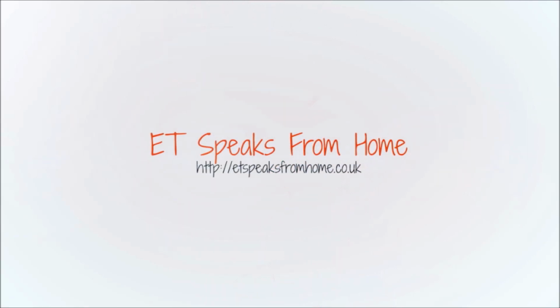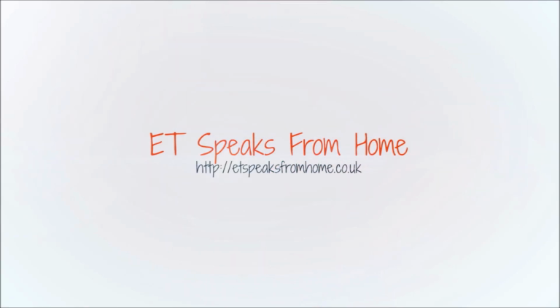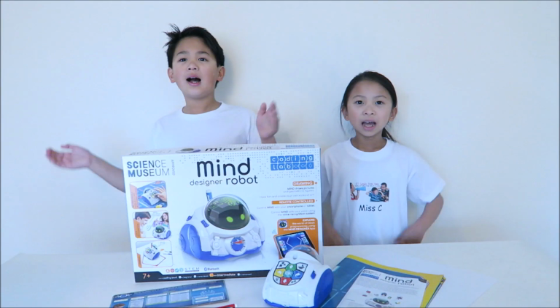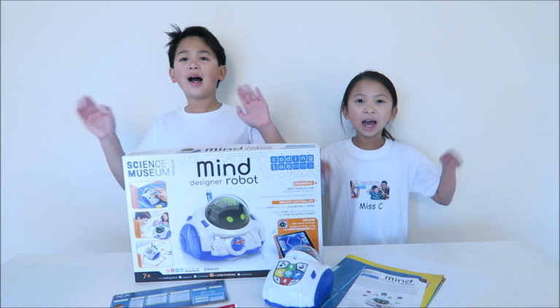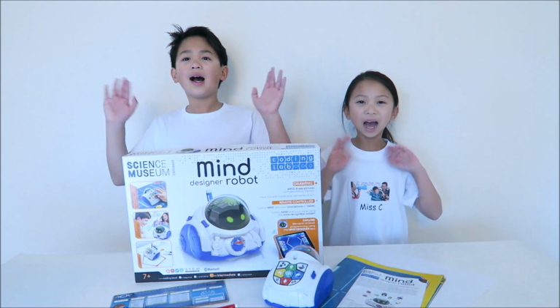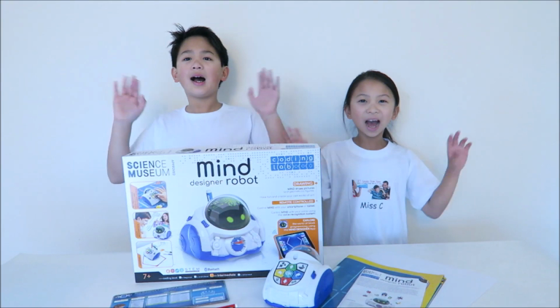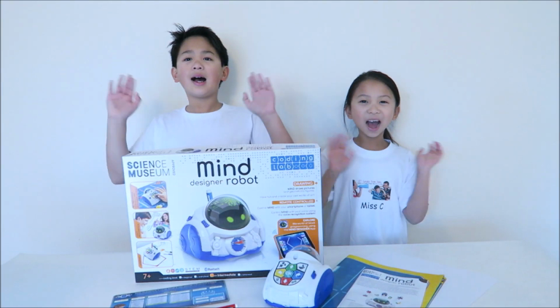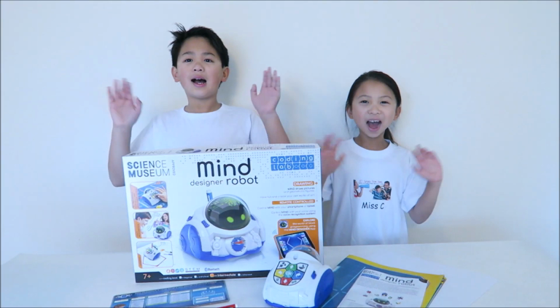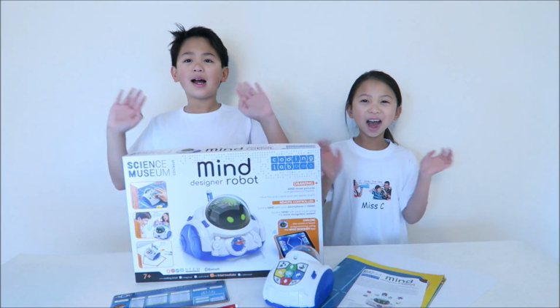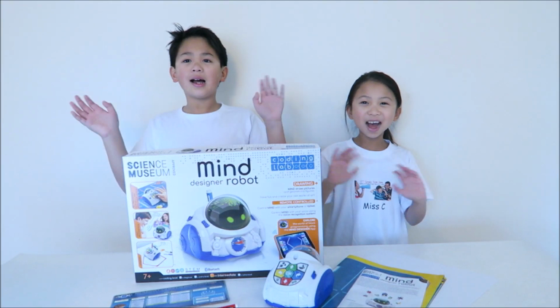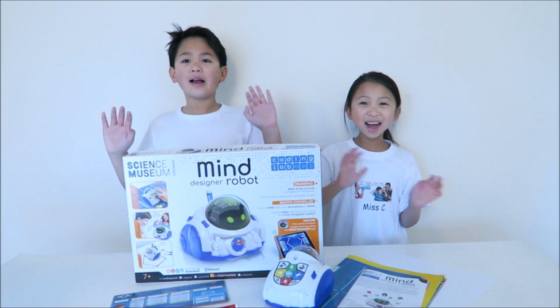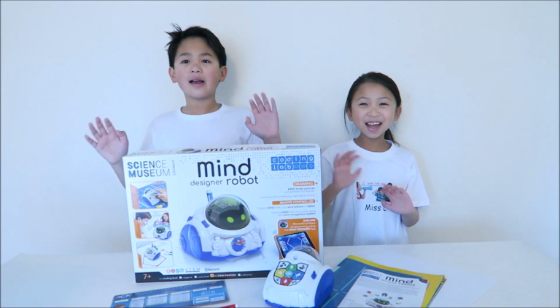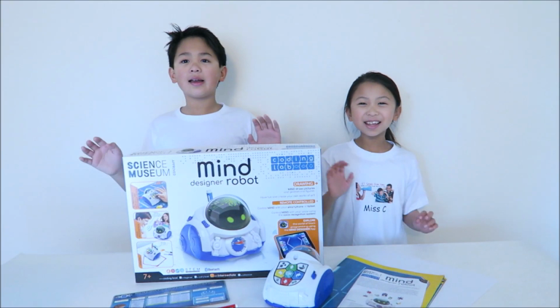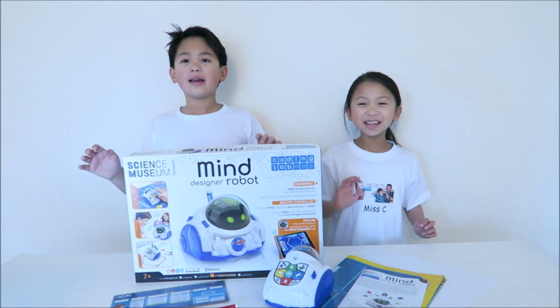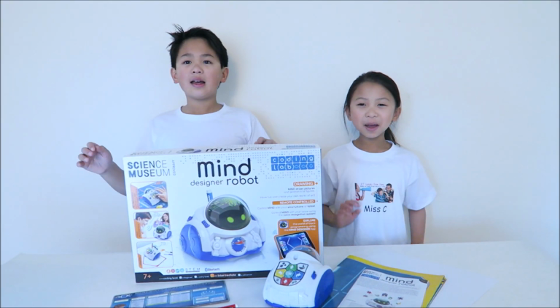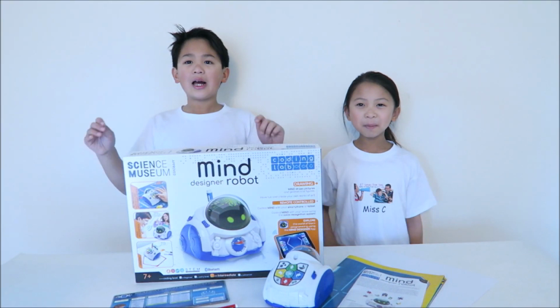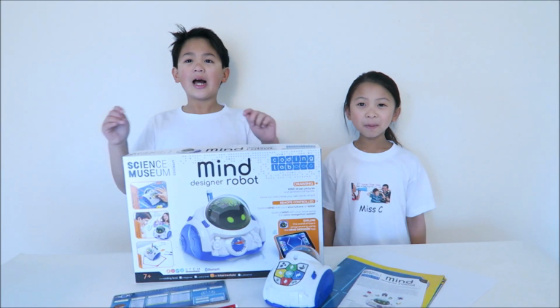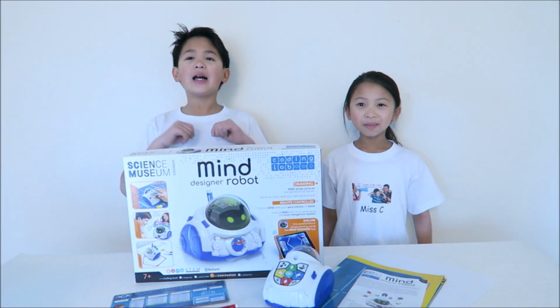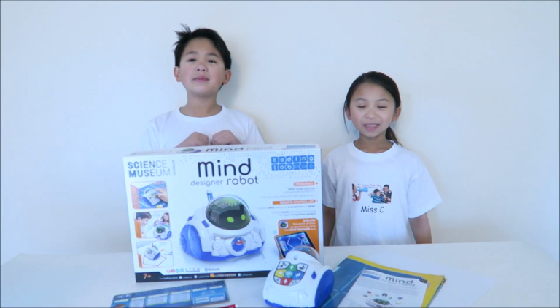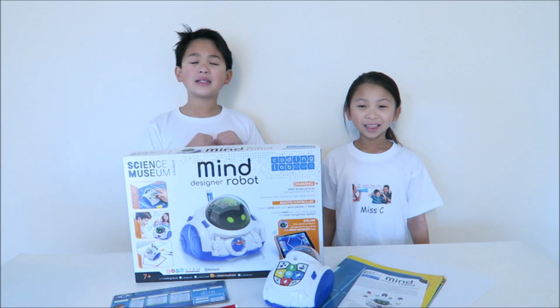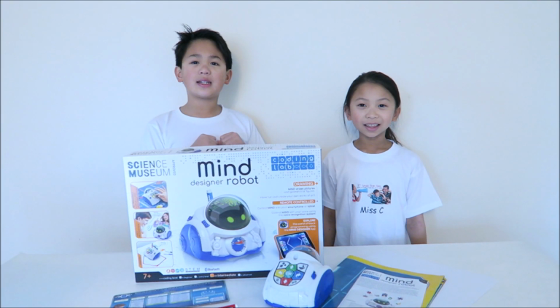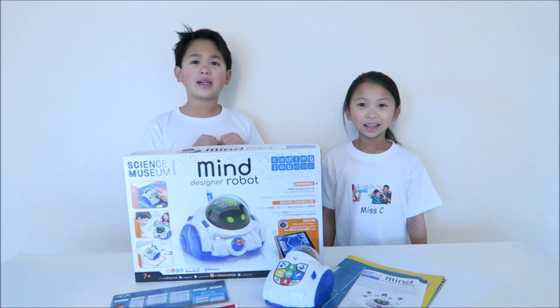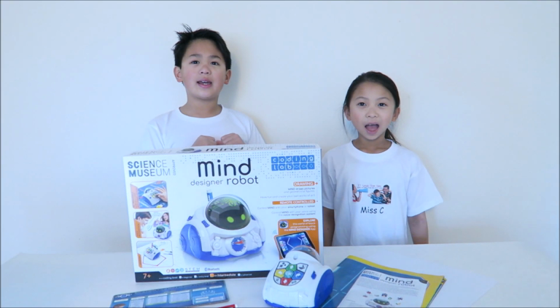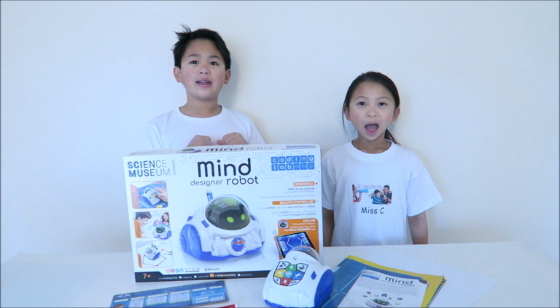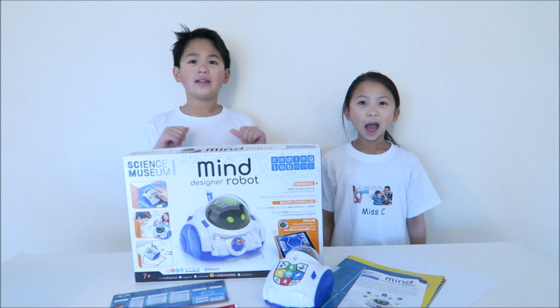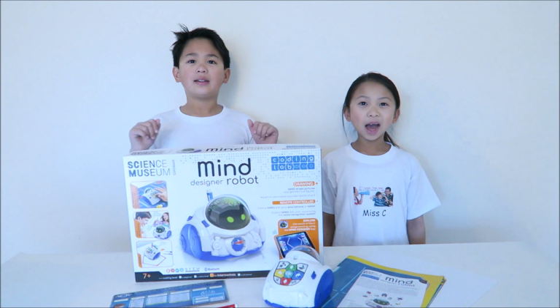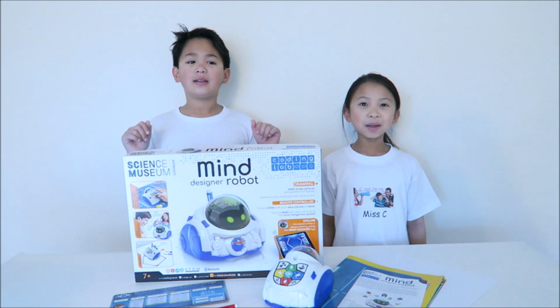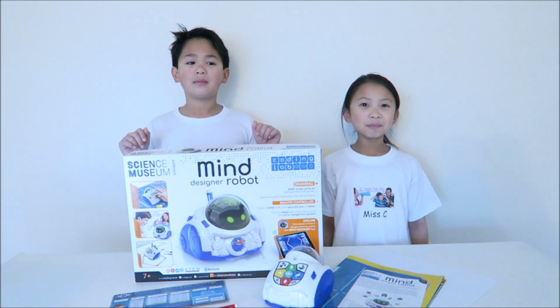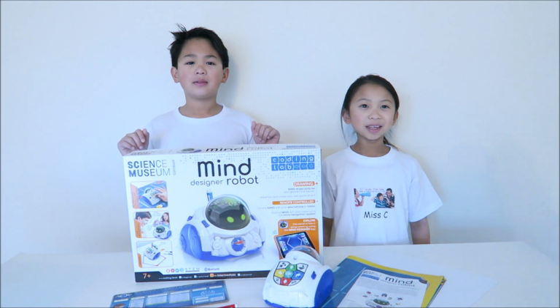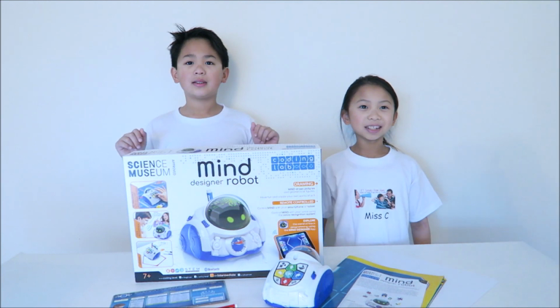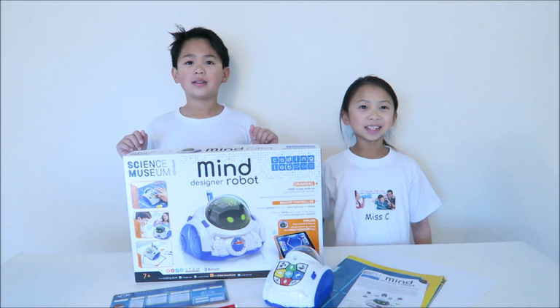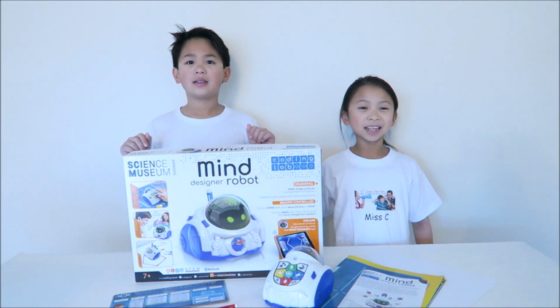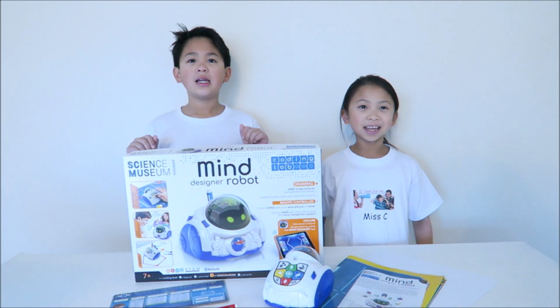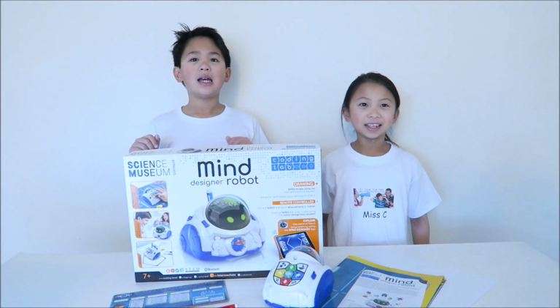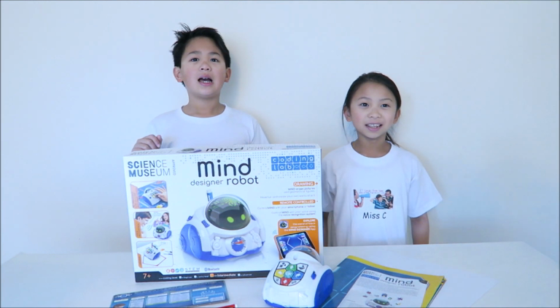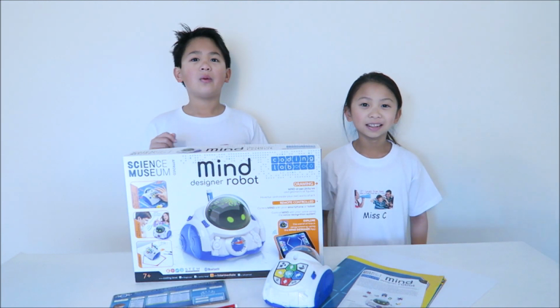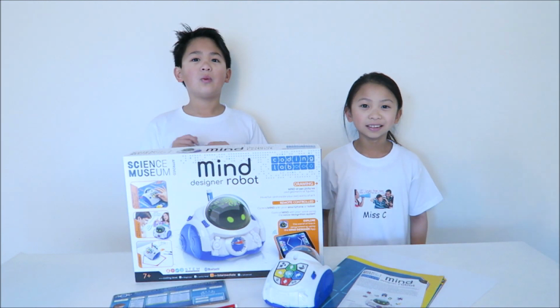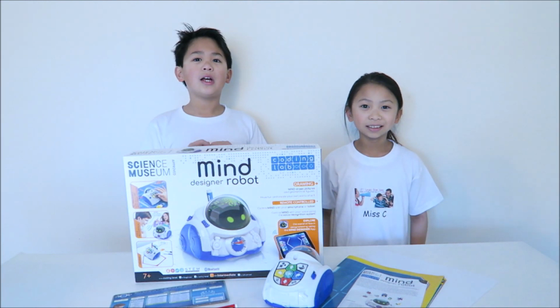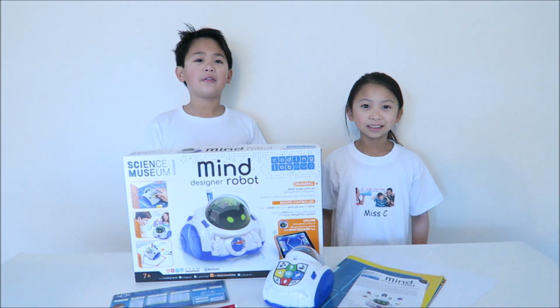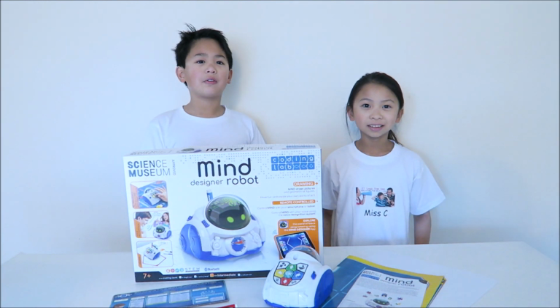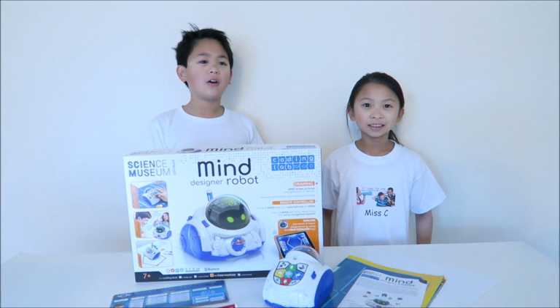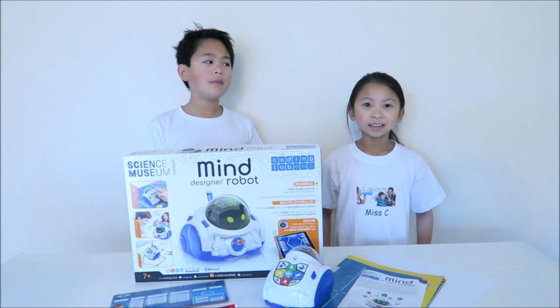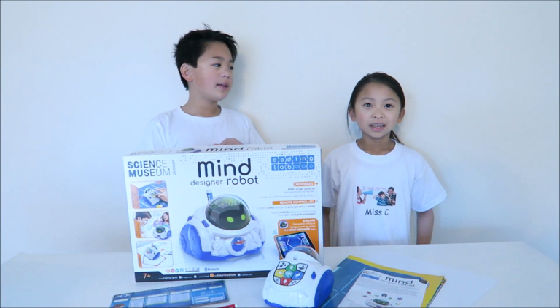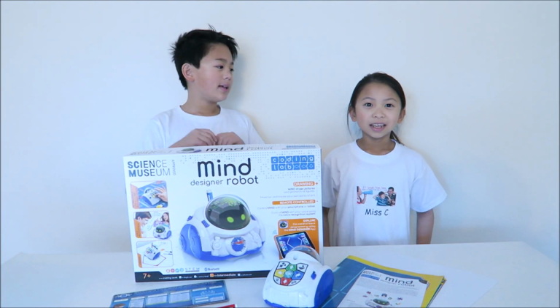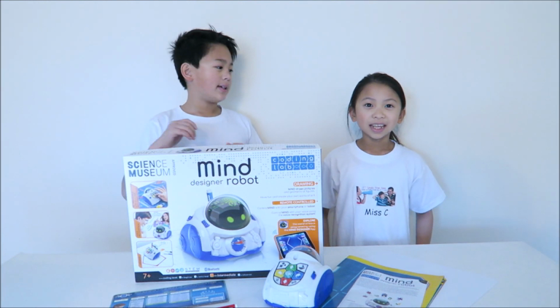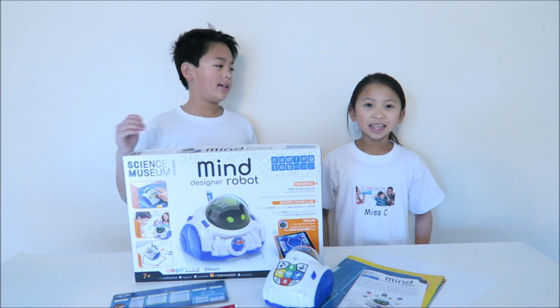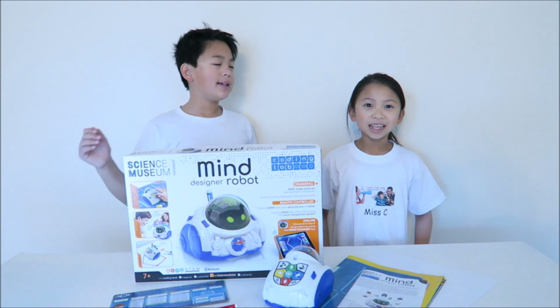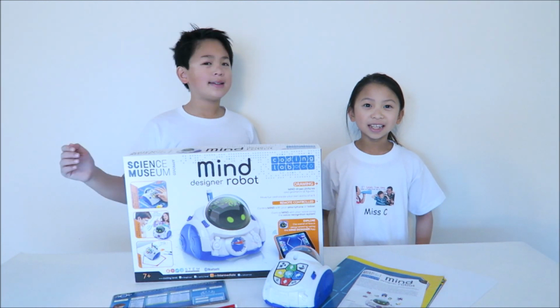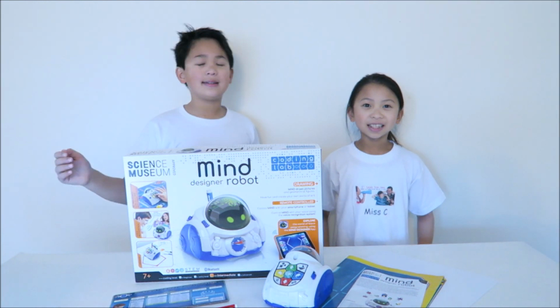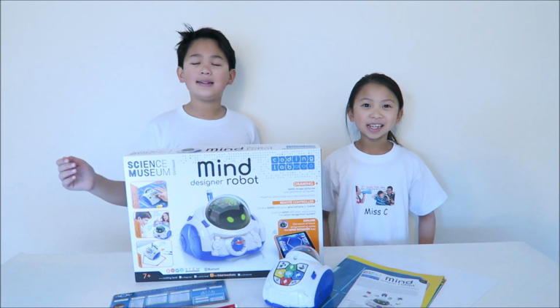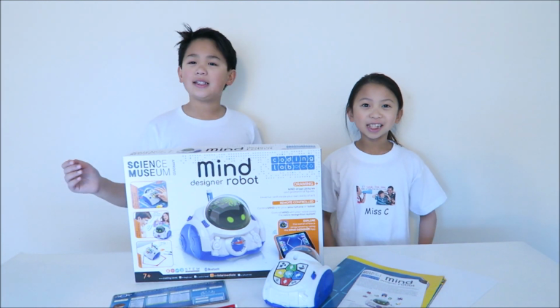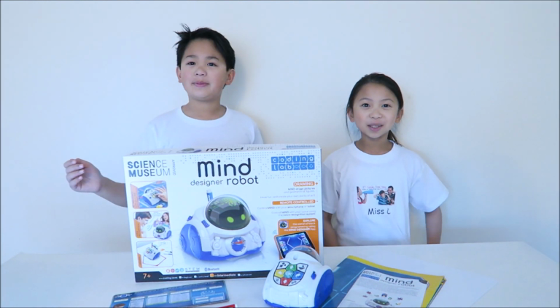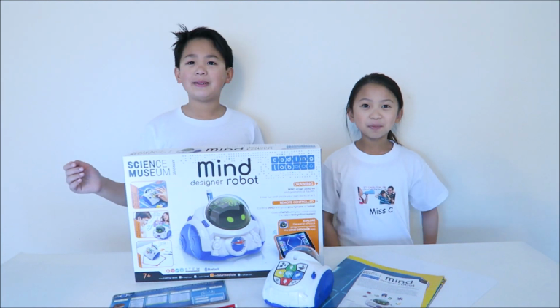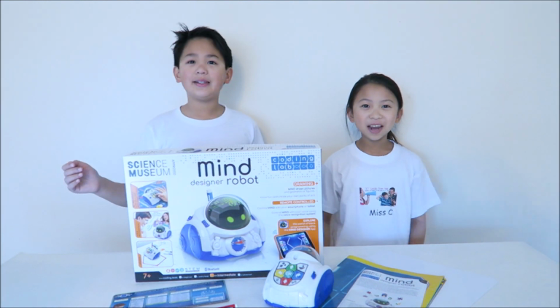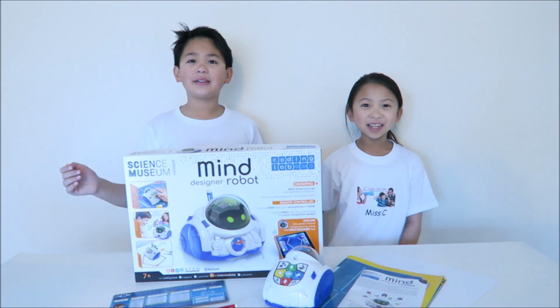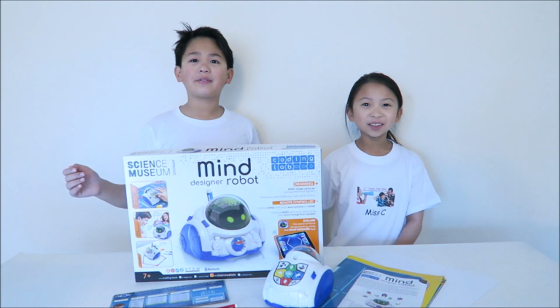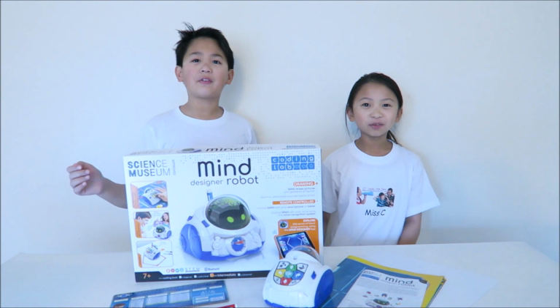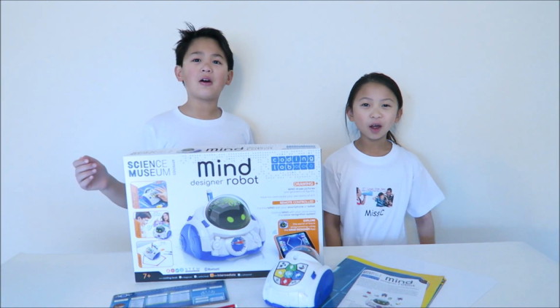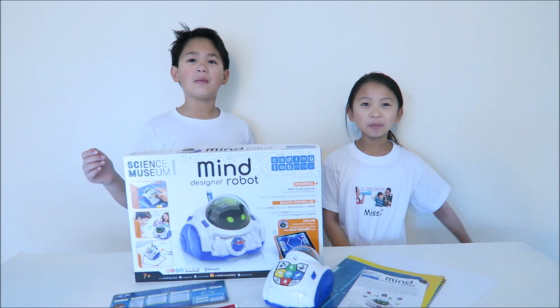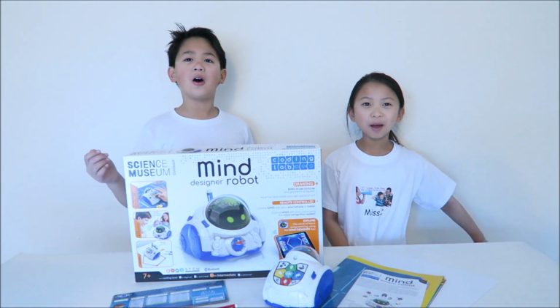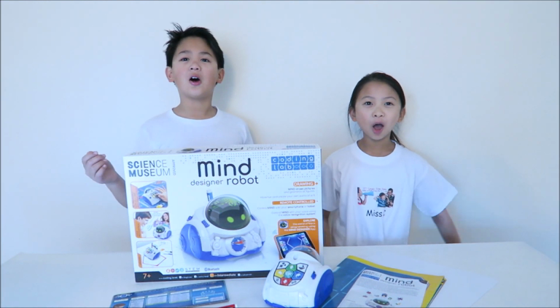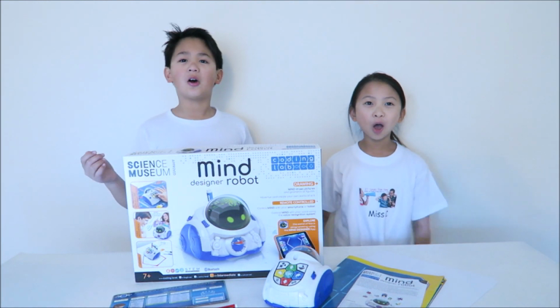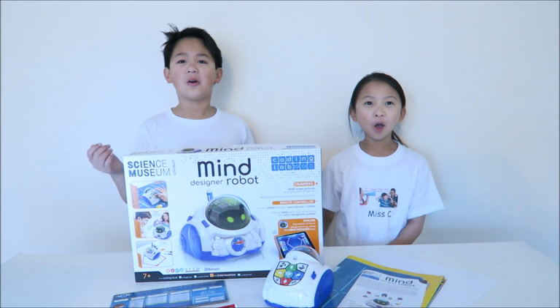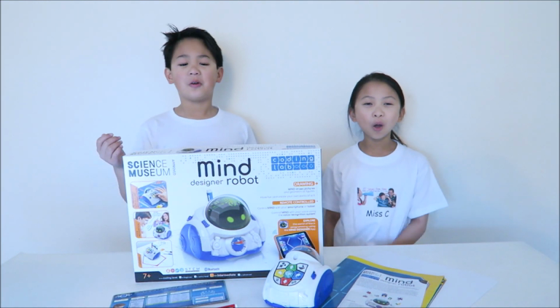Hi! I'm Mr K. I'm Miss C. And we're from E.T. Speak from Home.